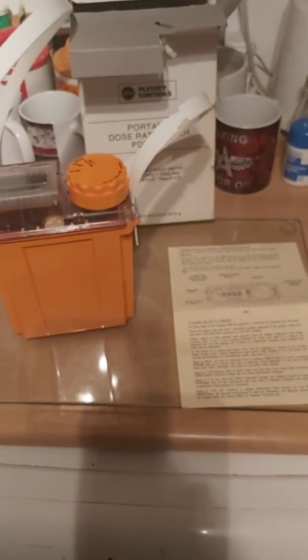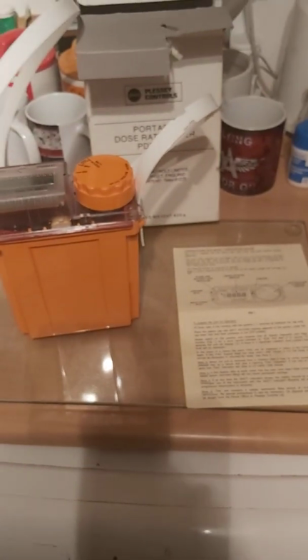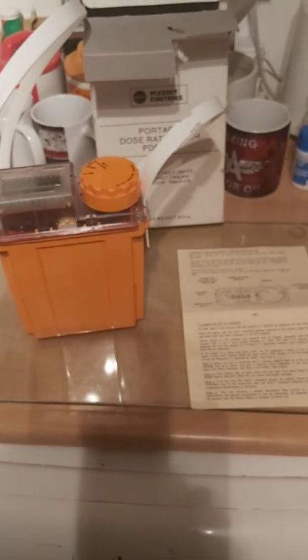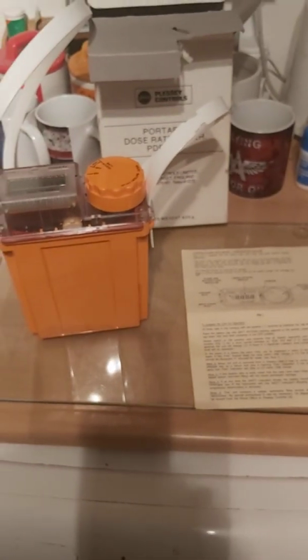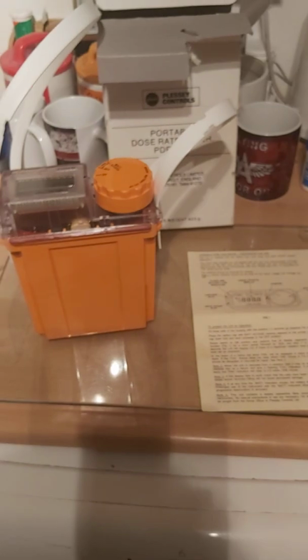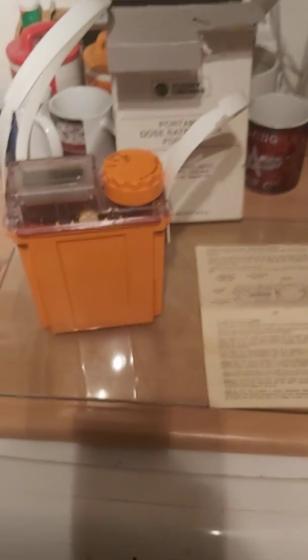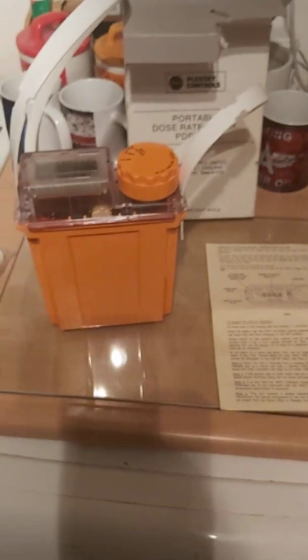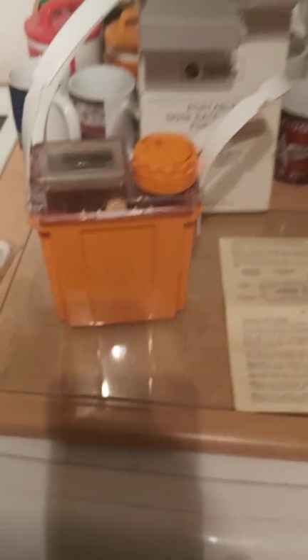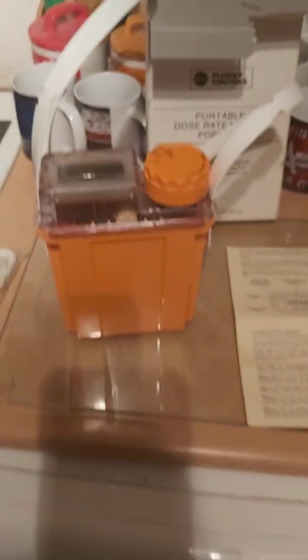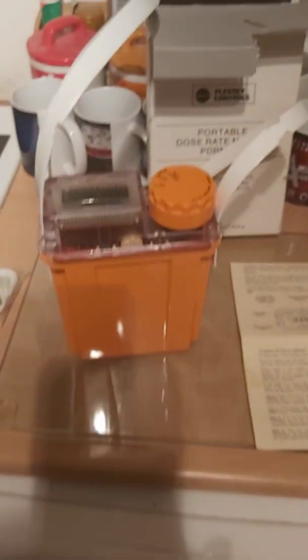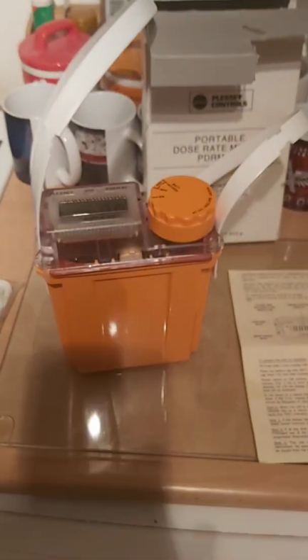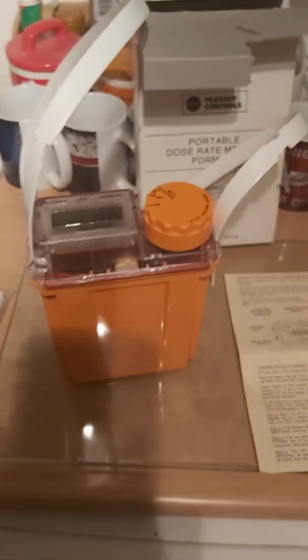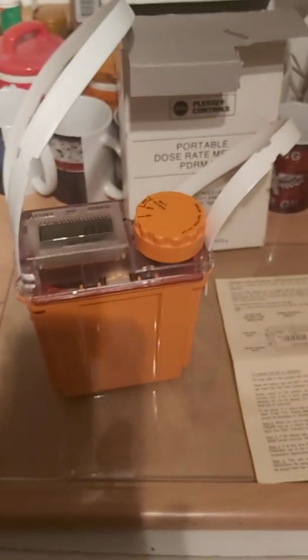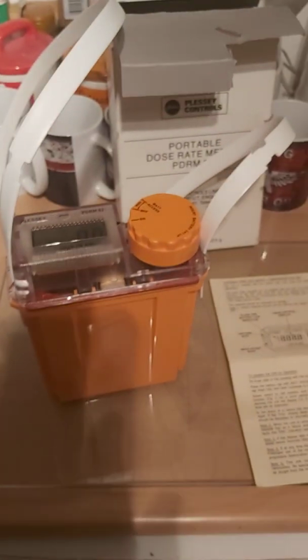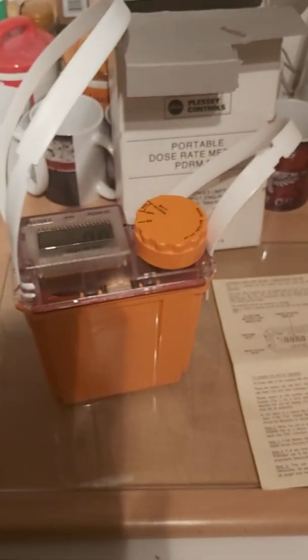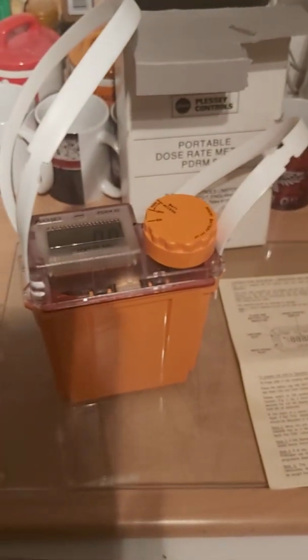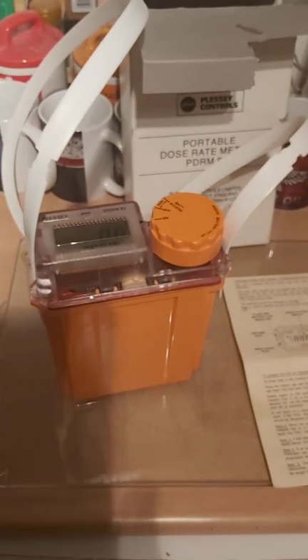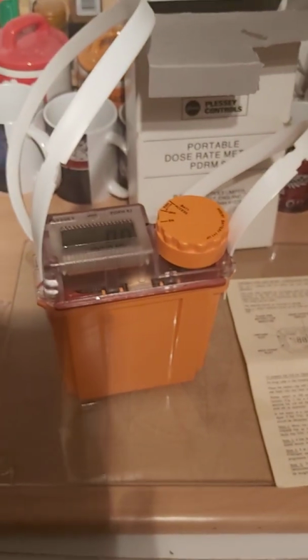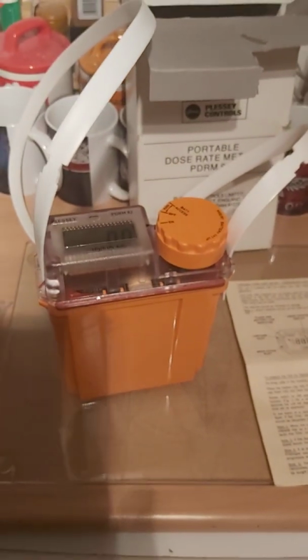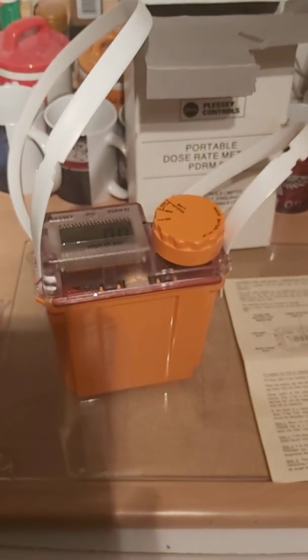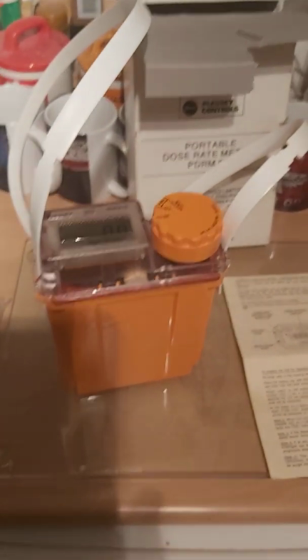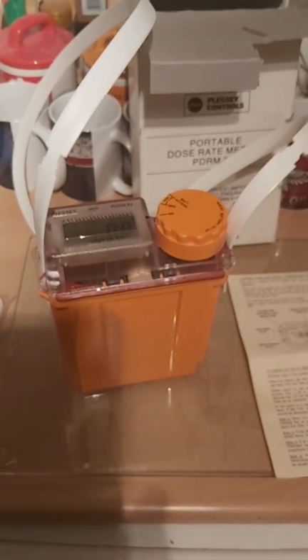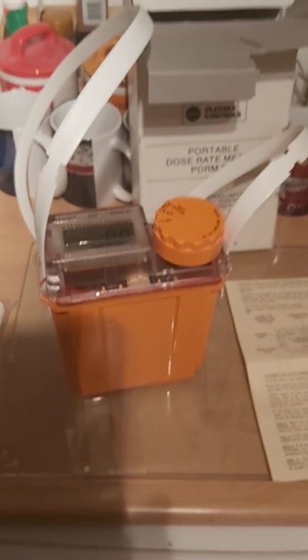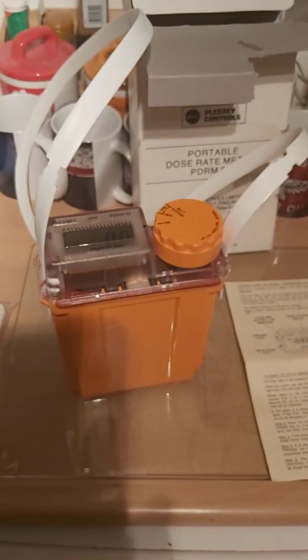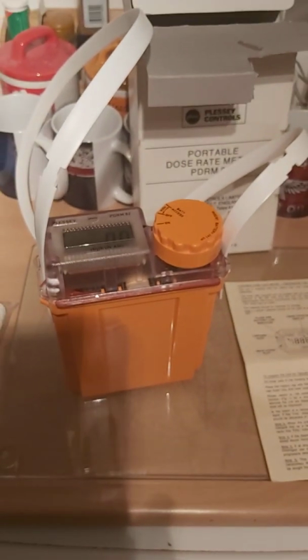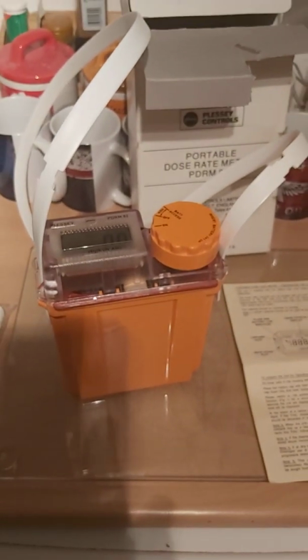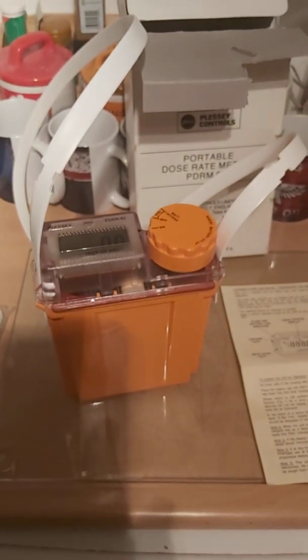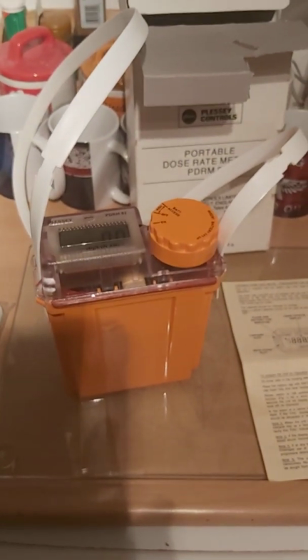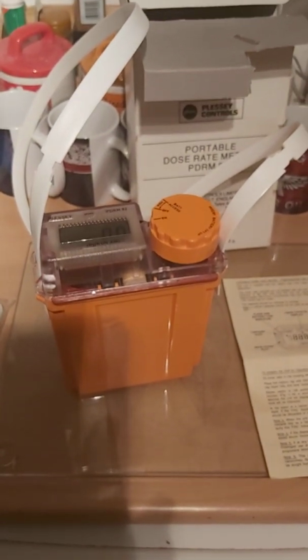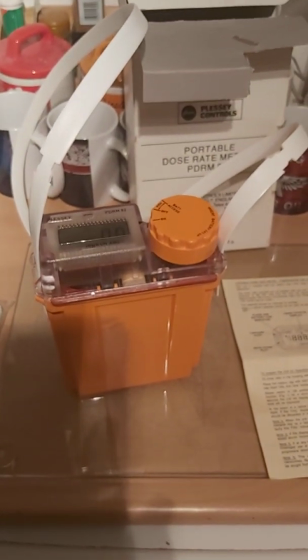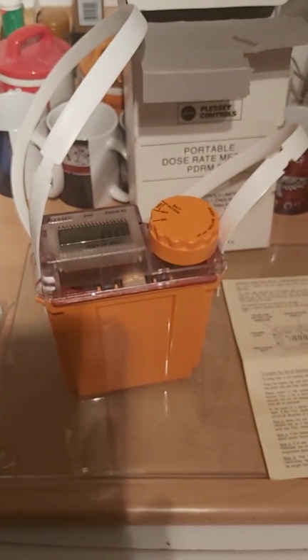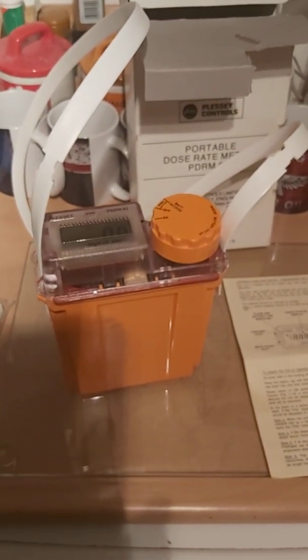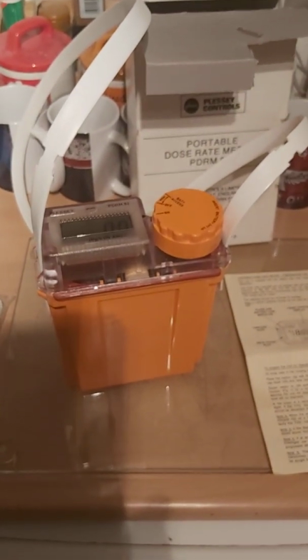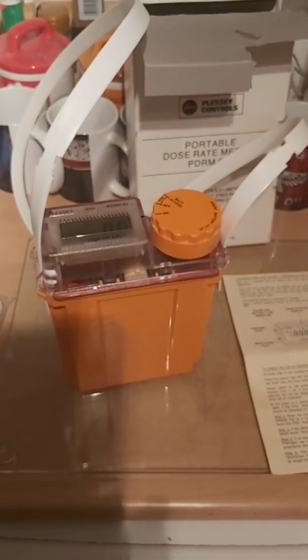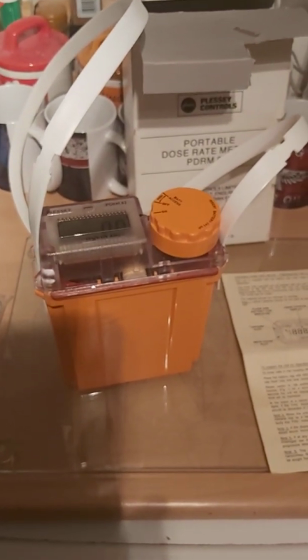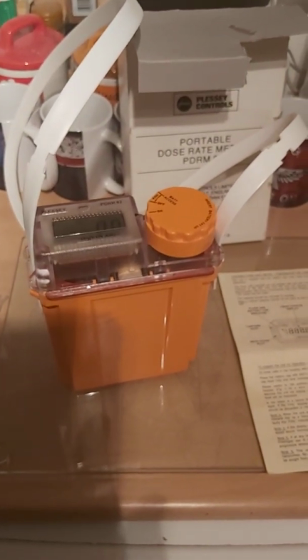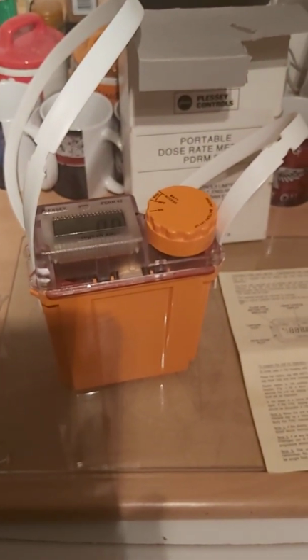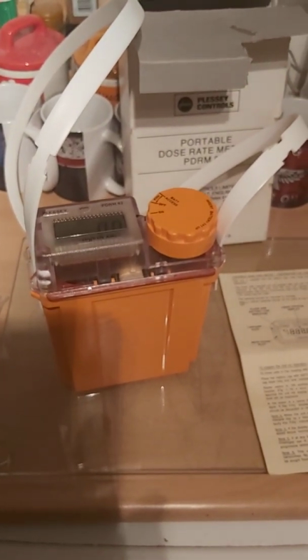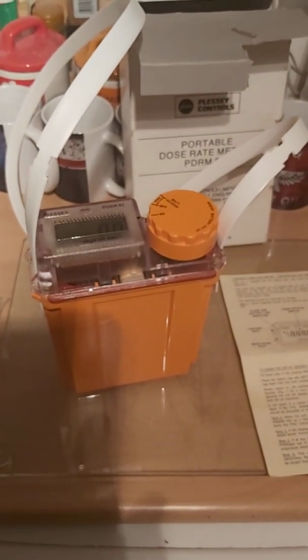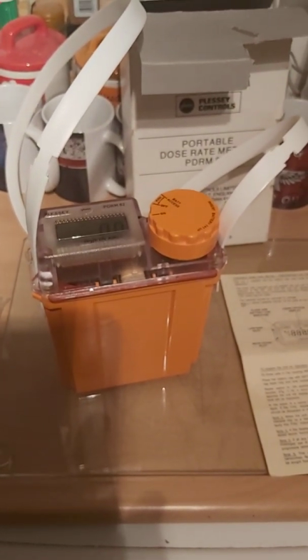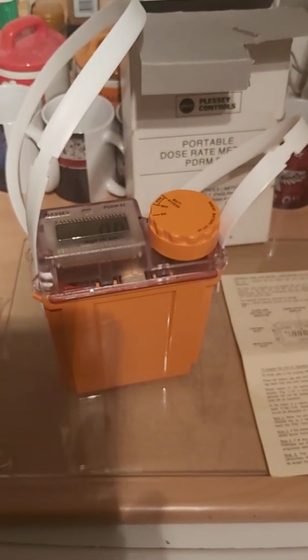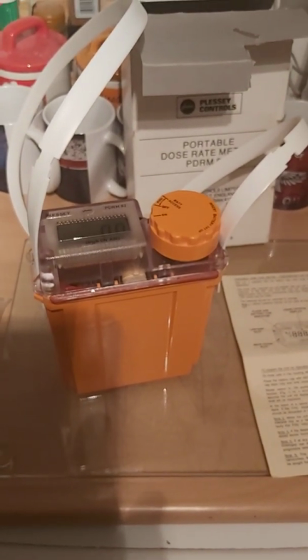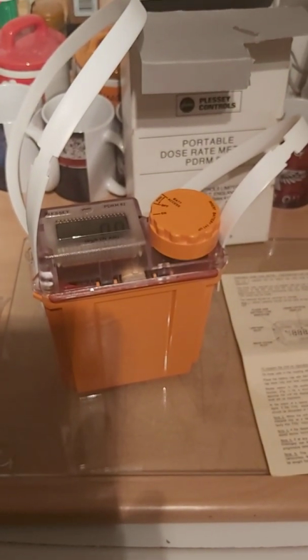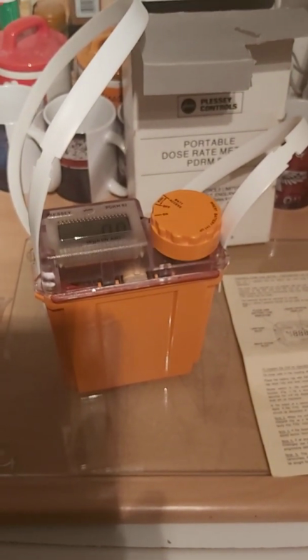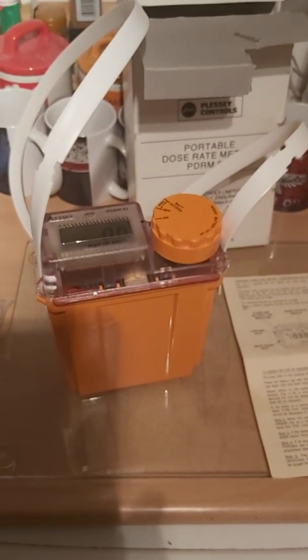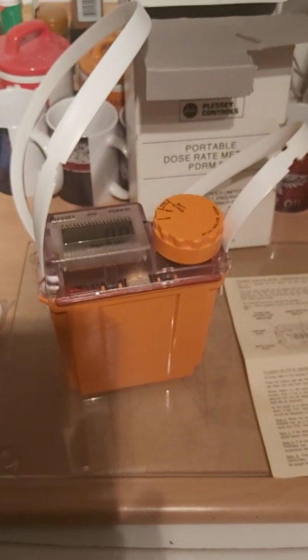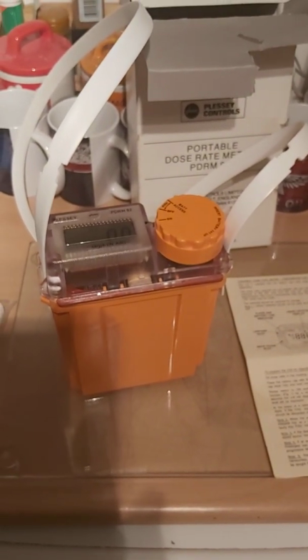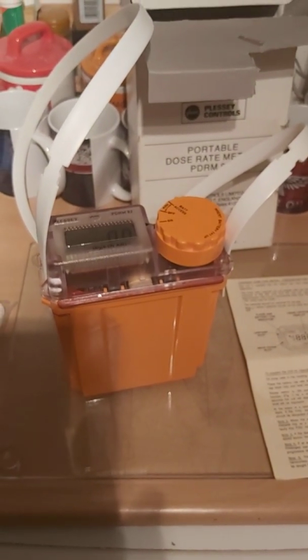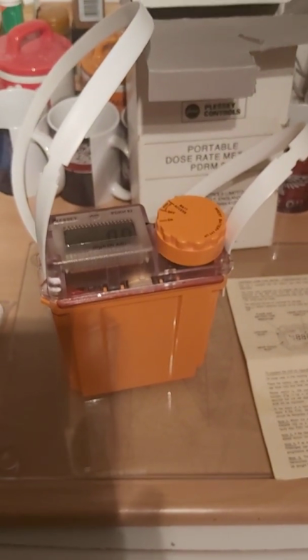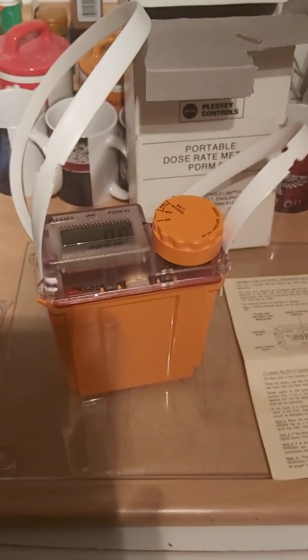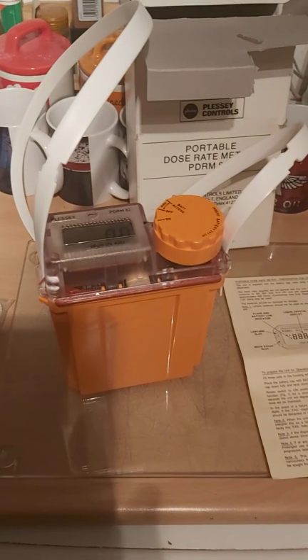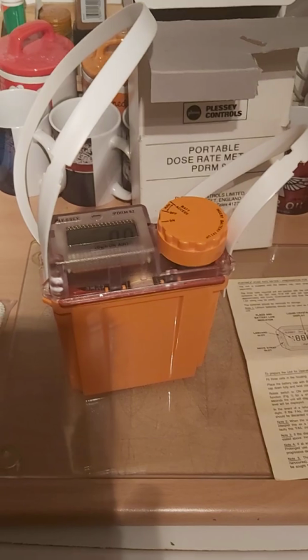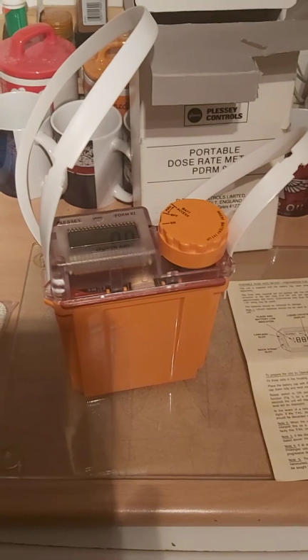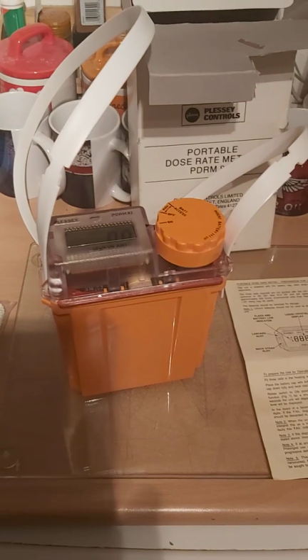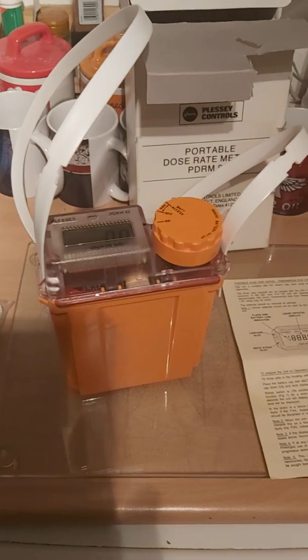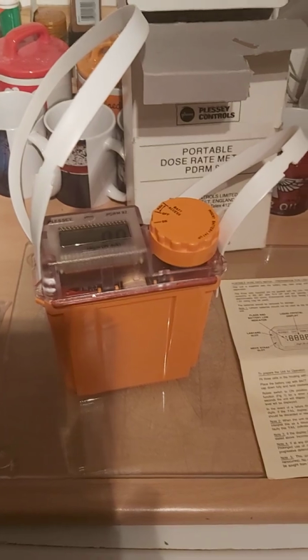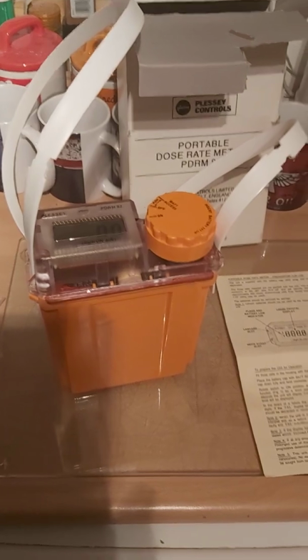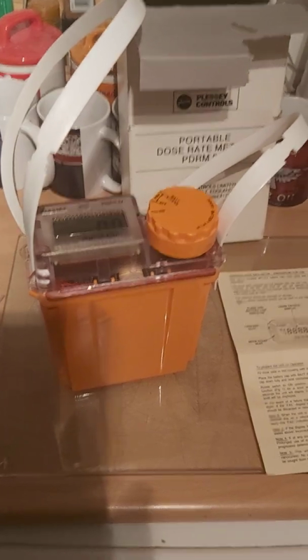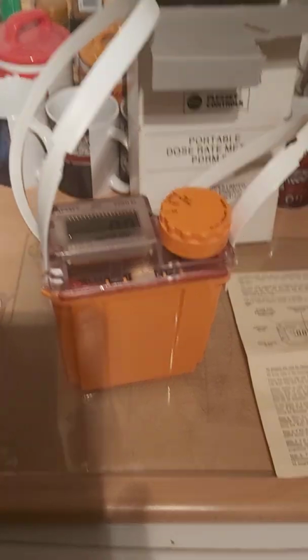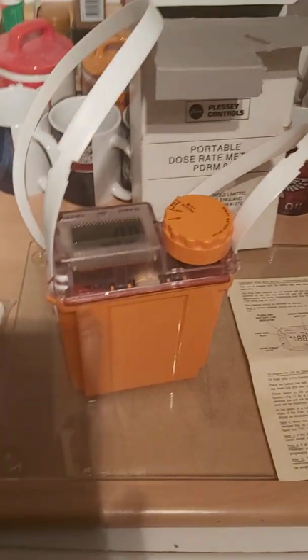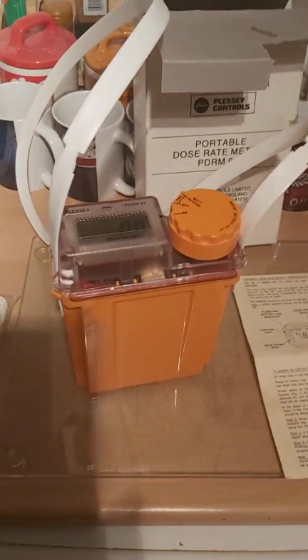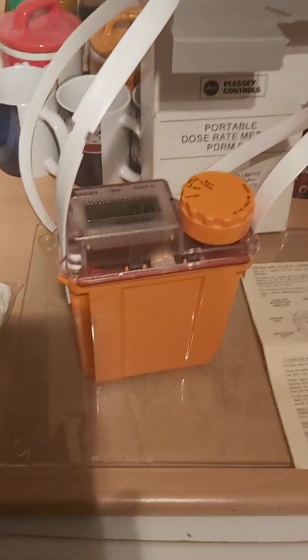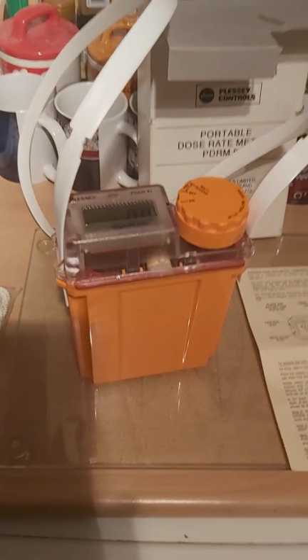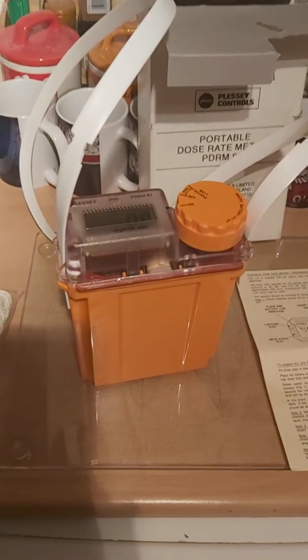Hopefully this is just a relic of the past. Thanks for watching the video. If you've got any questions, please feel free to ask them in the comments box. Thank you very much, bye.